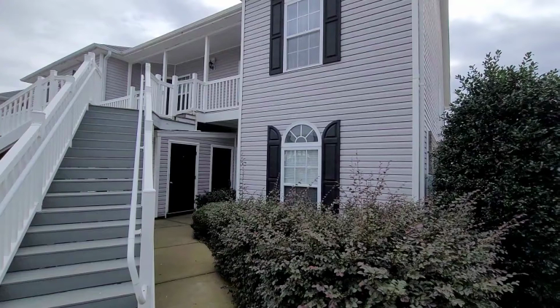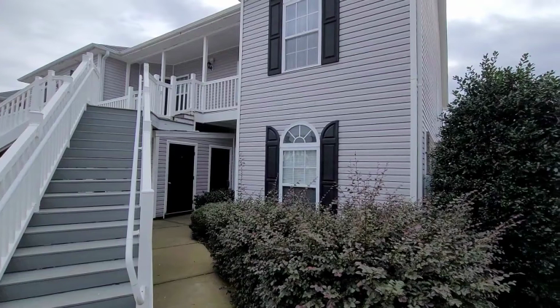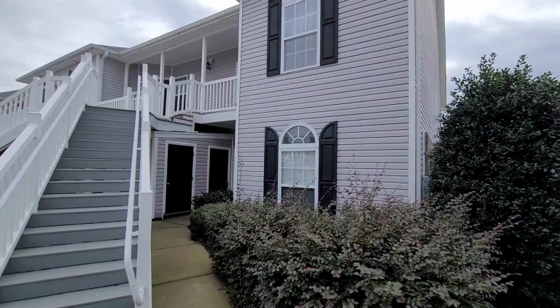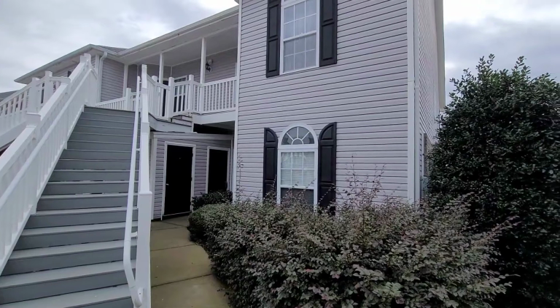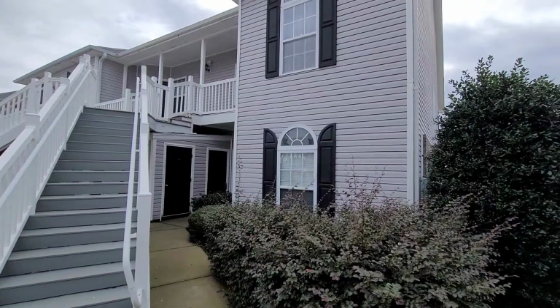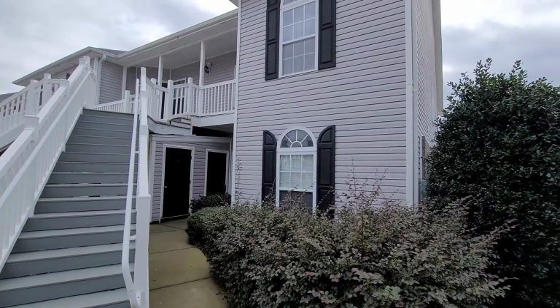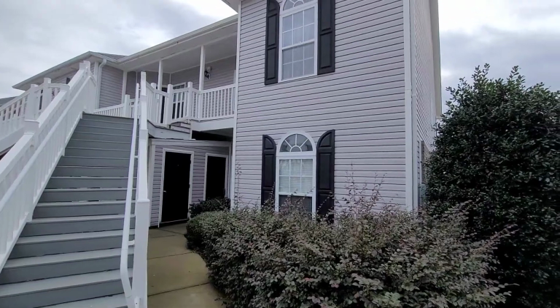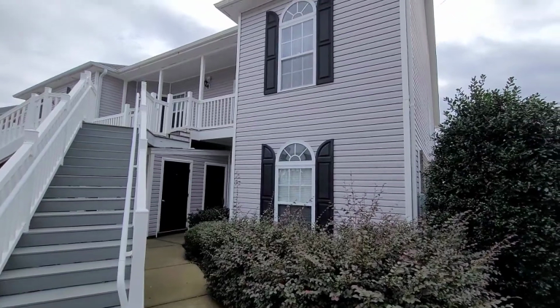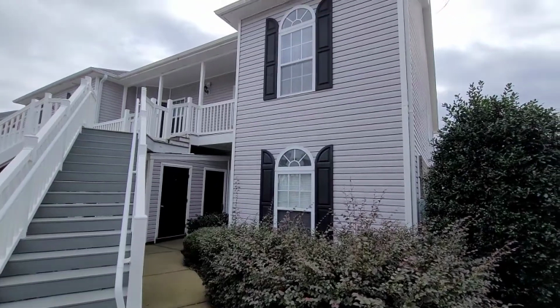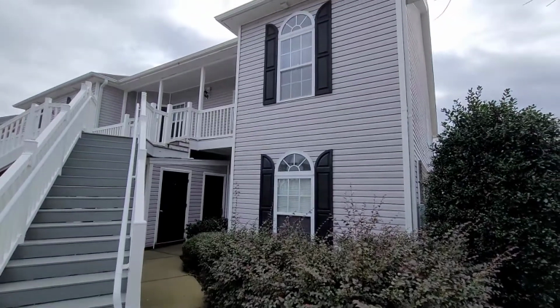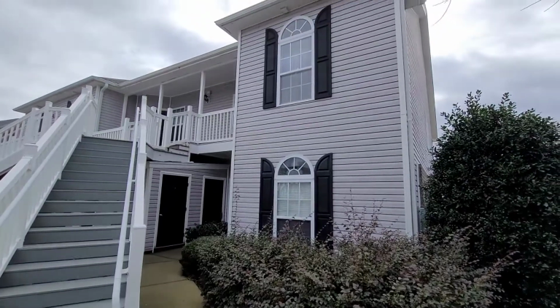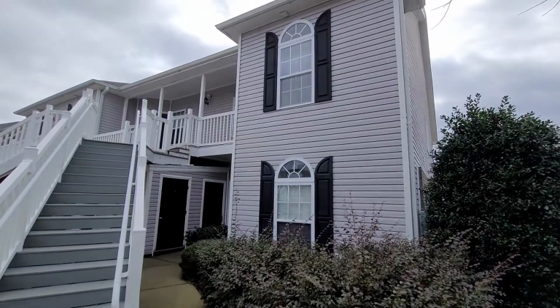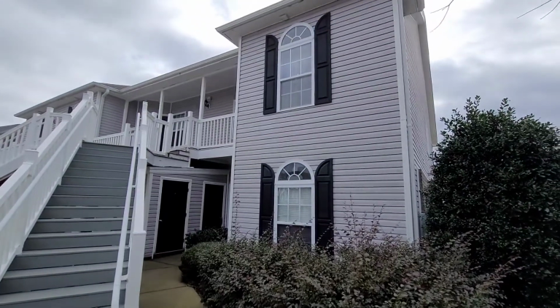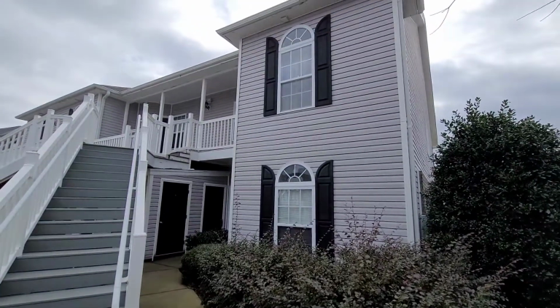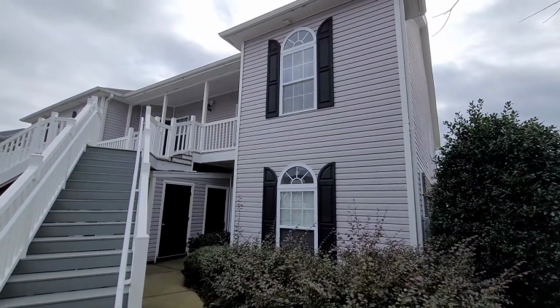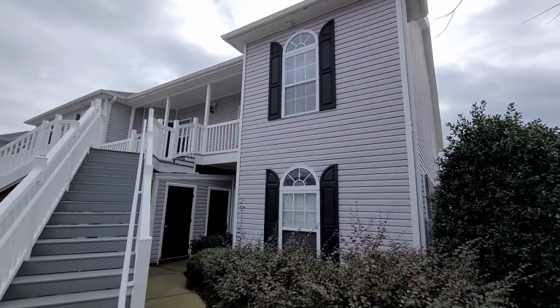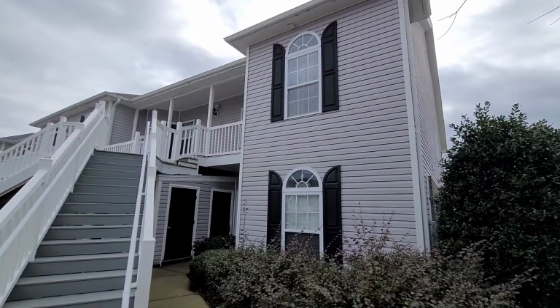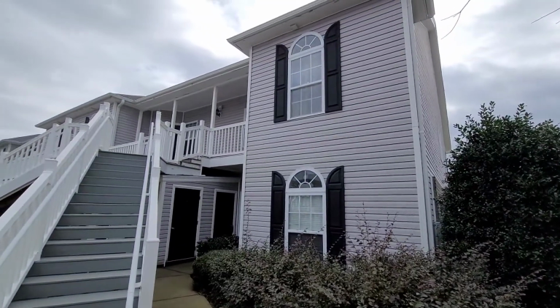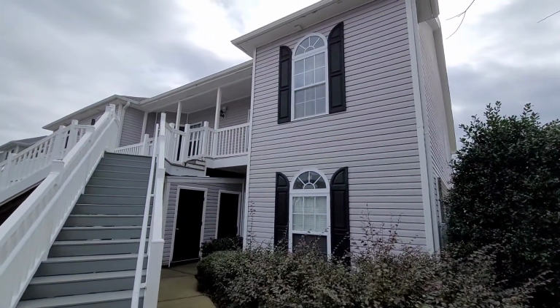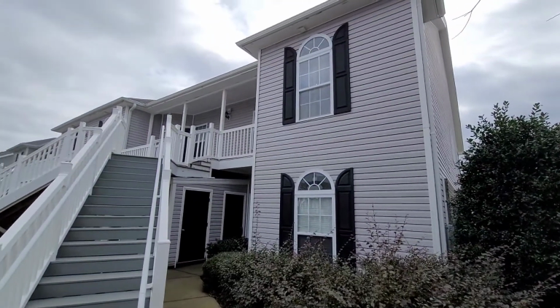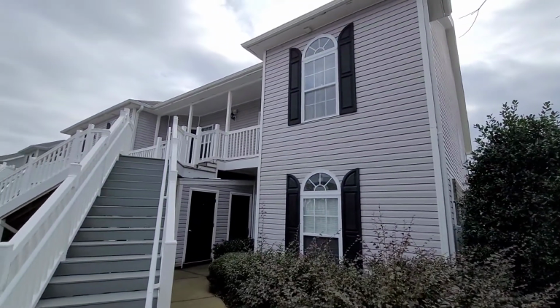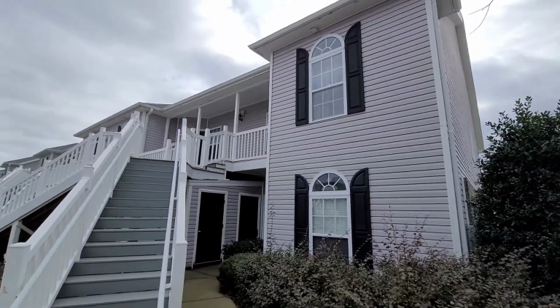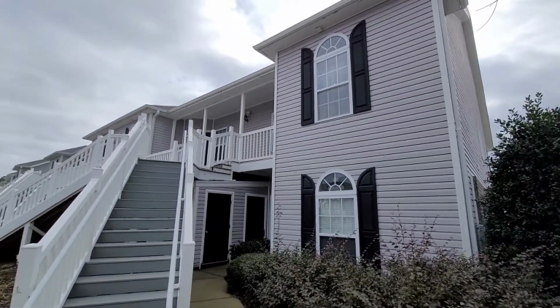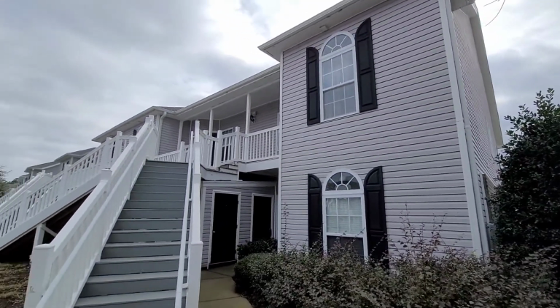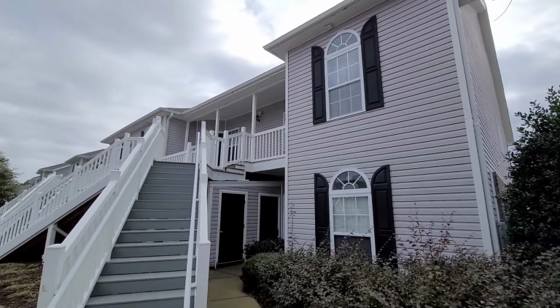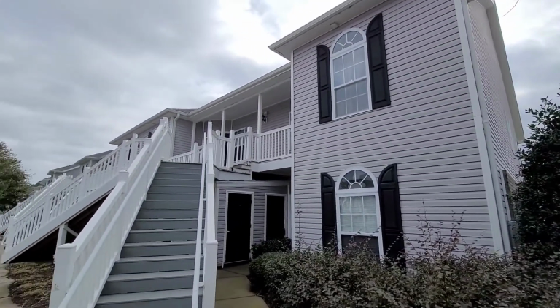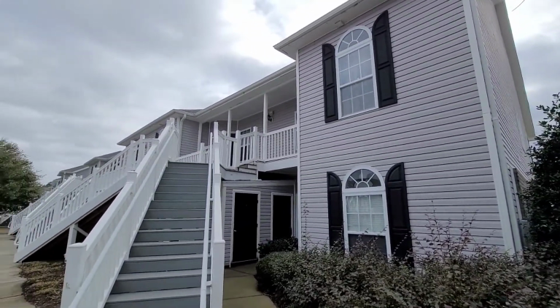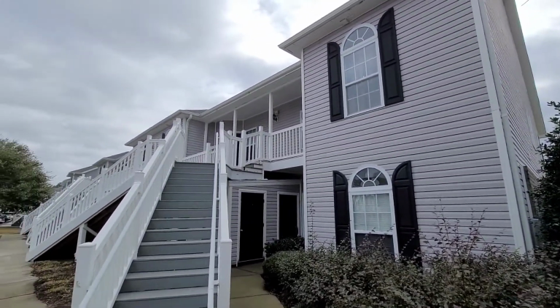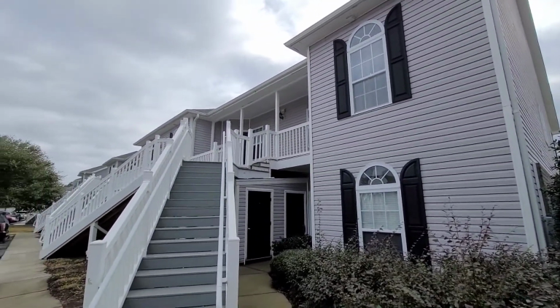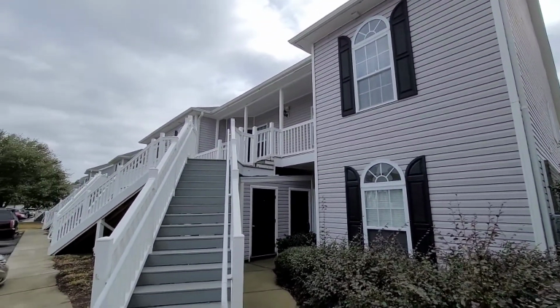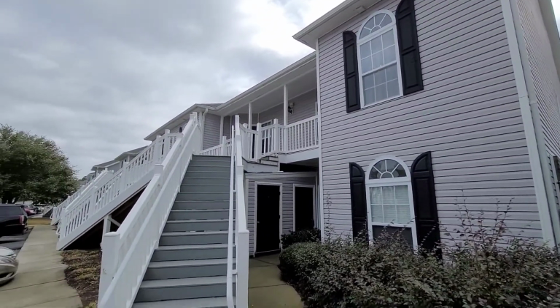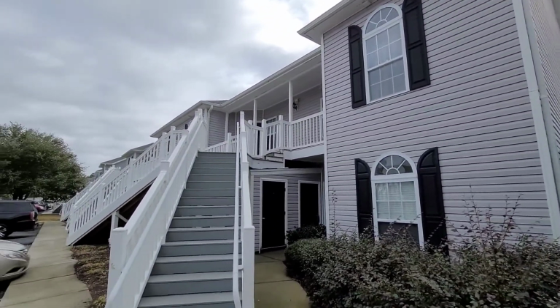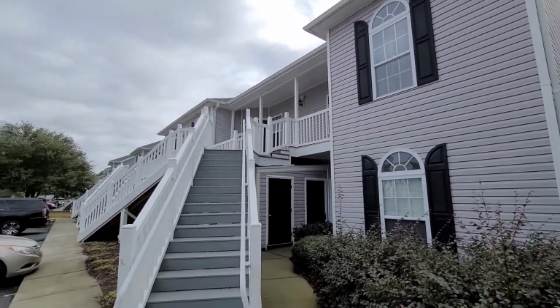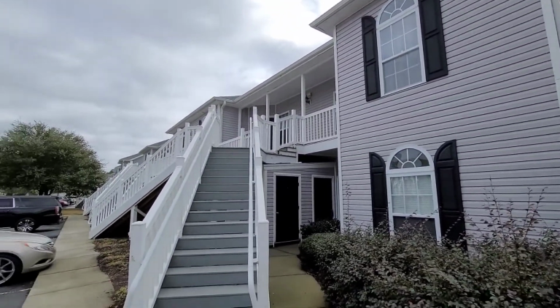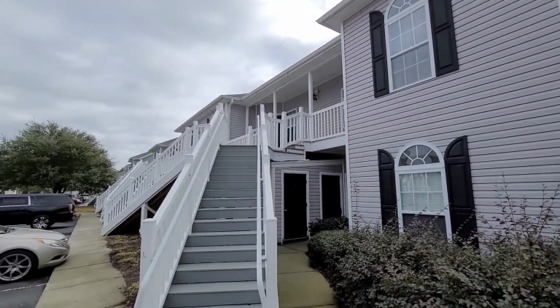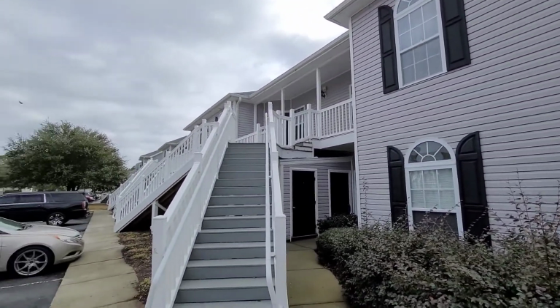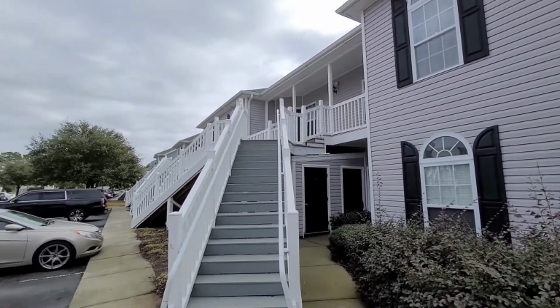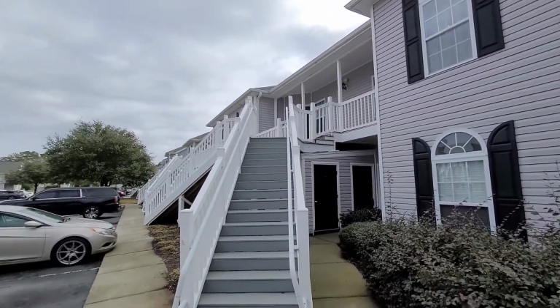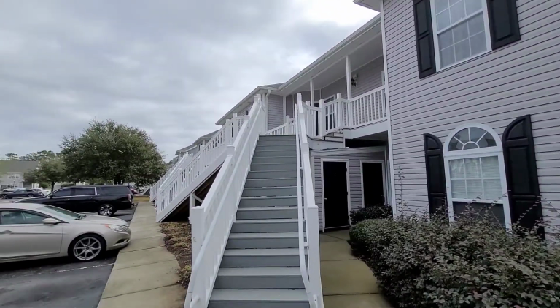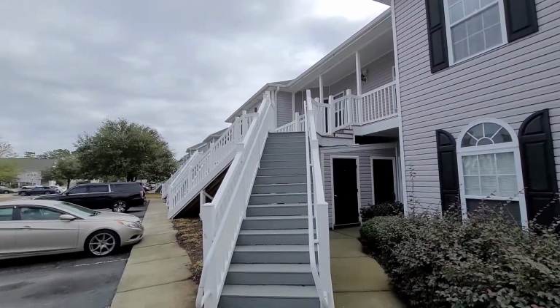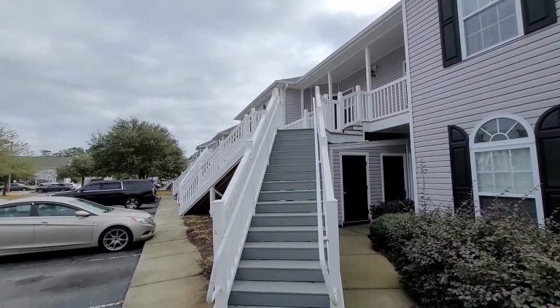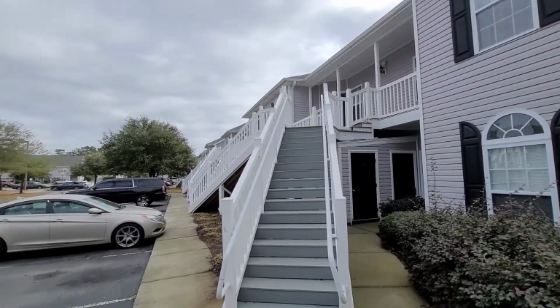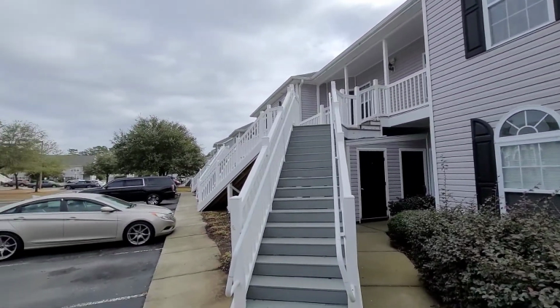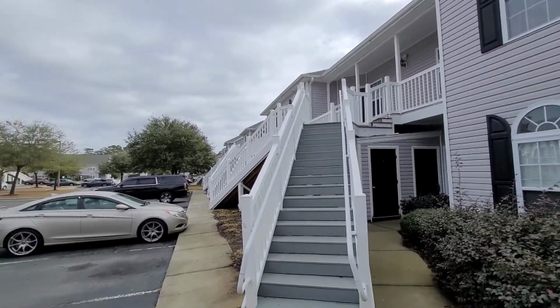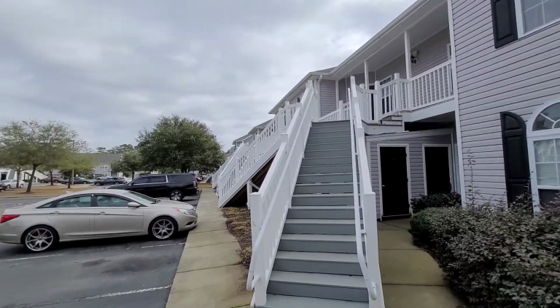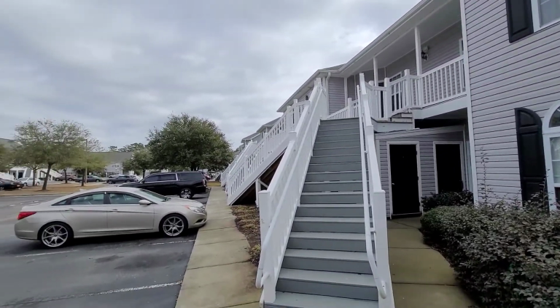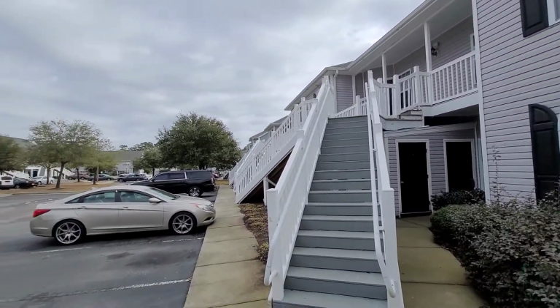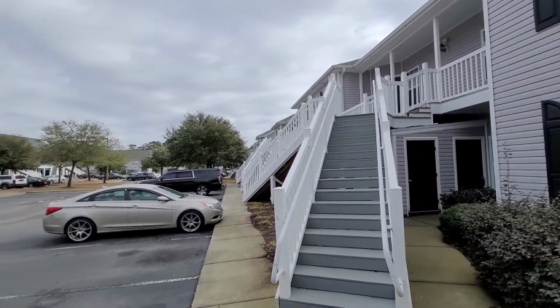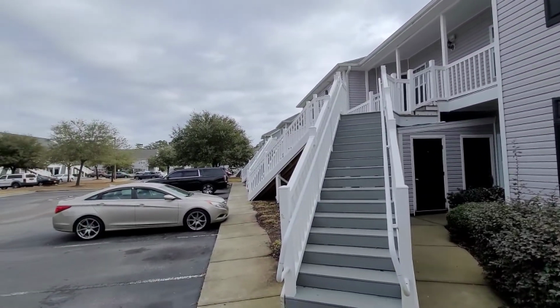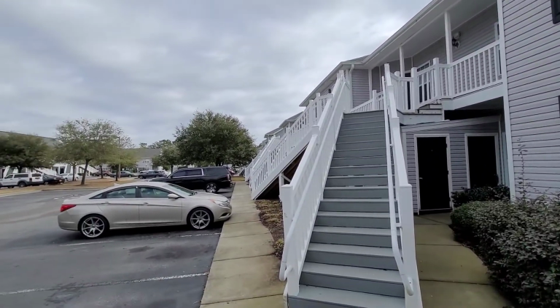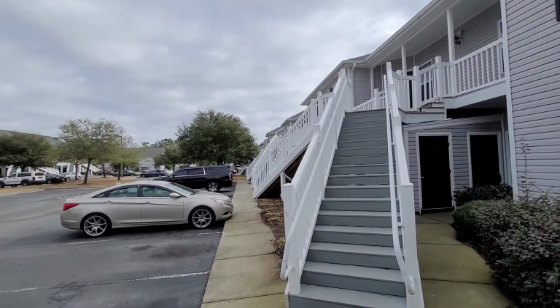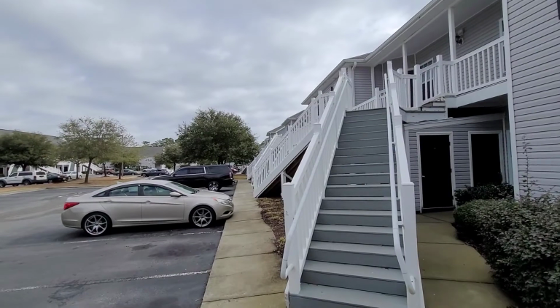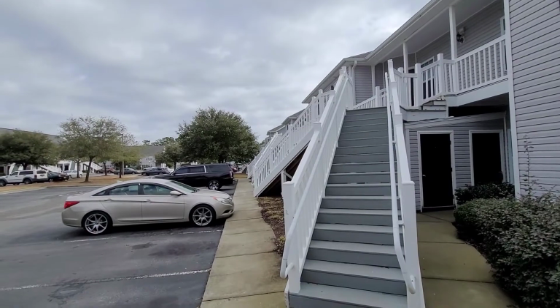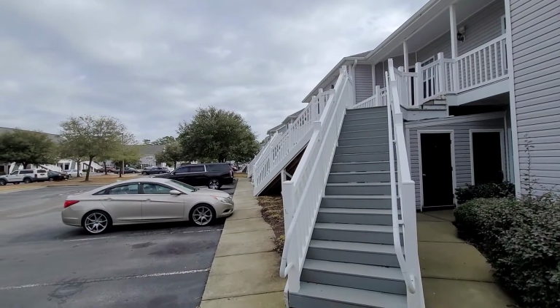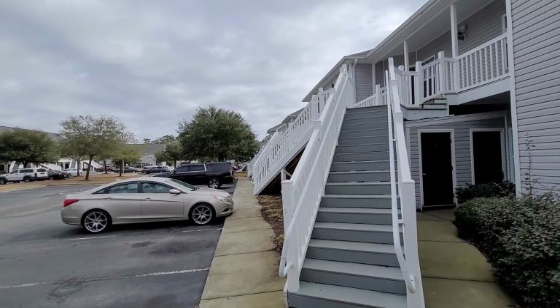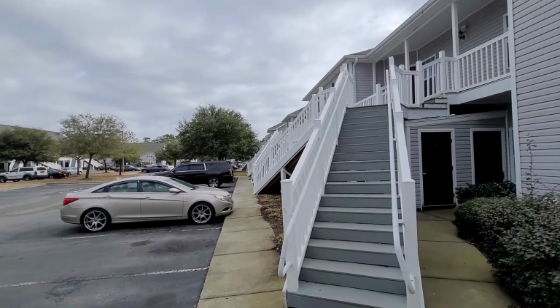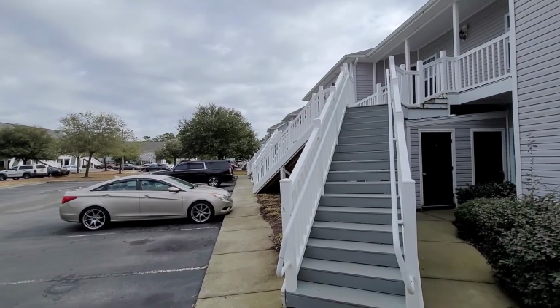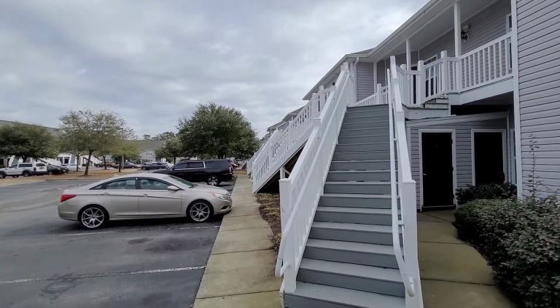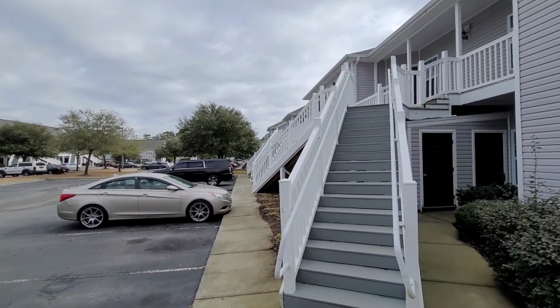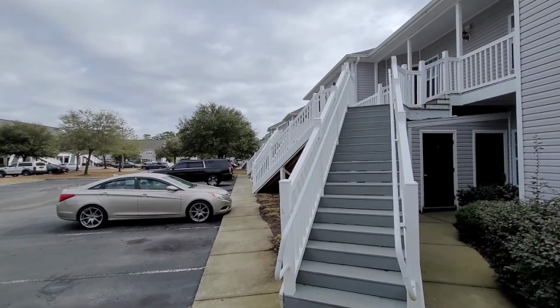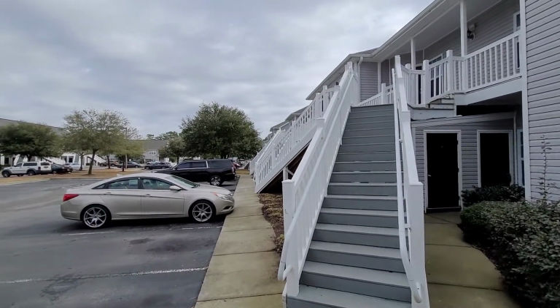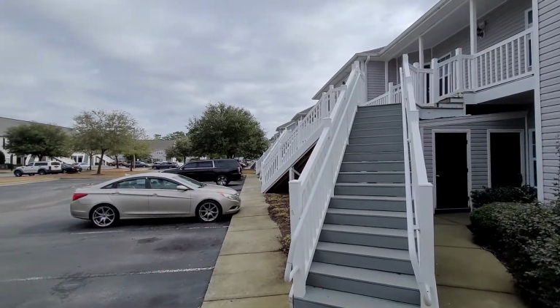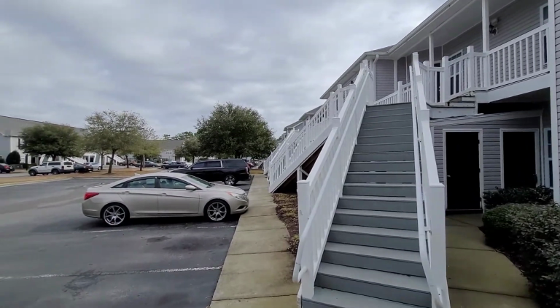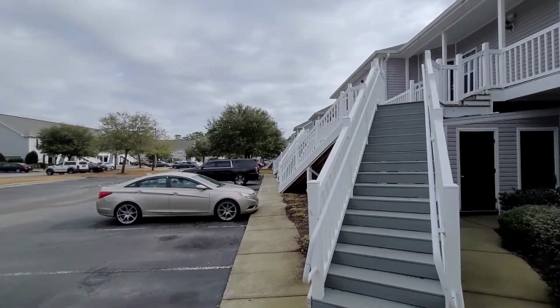Hi, this is Troy Jones with Cobo Banker. Today I'm here at Carolina Willows. This is West Haven Drive, Unit D.